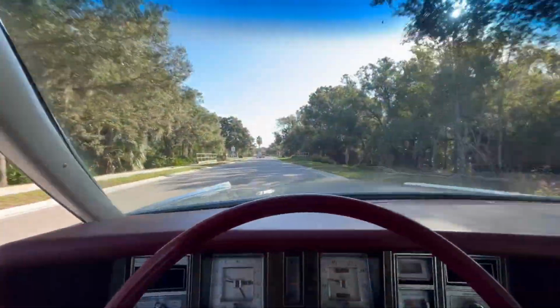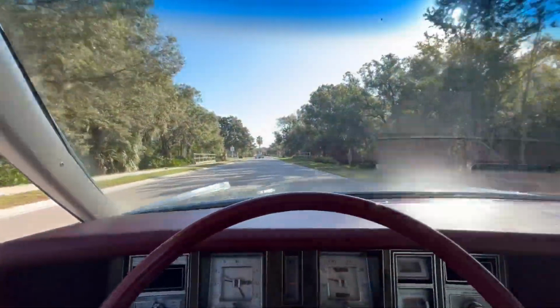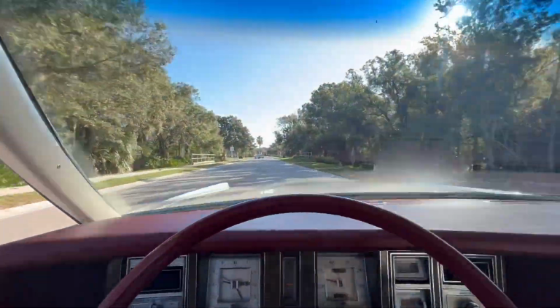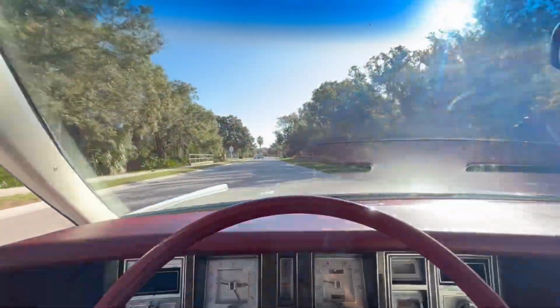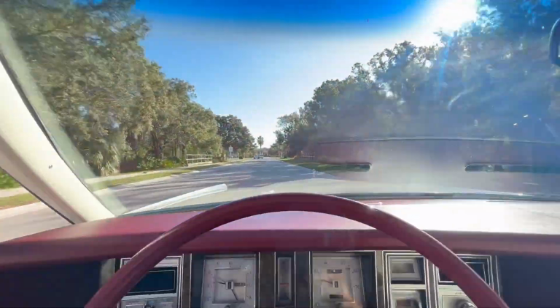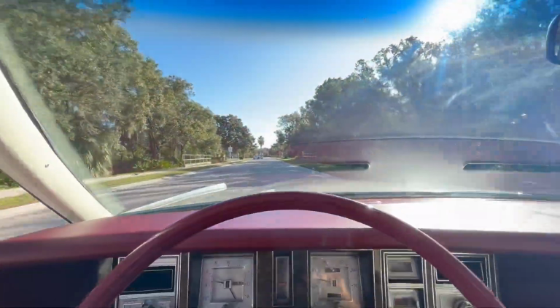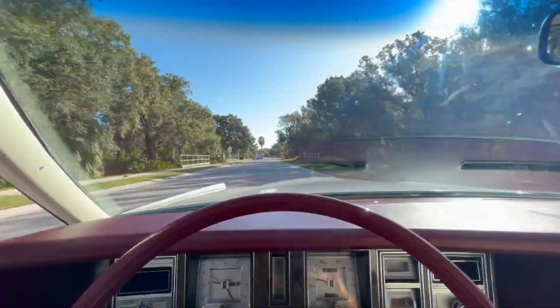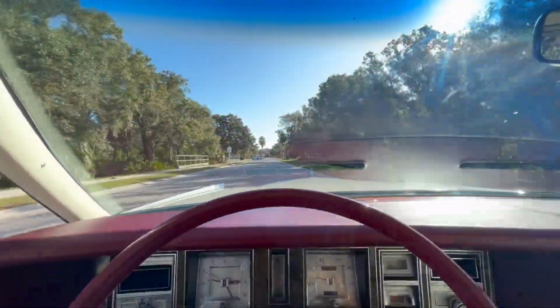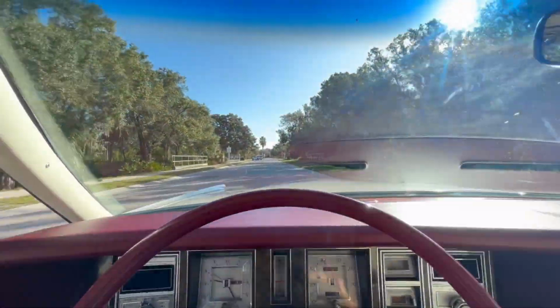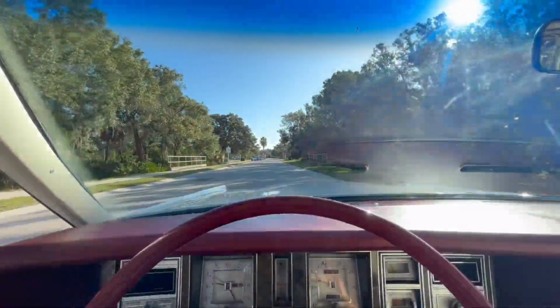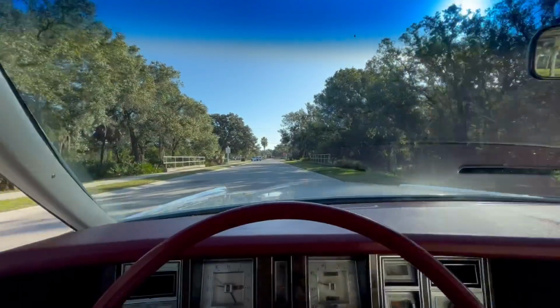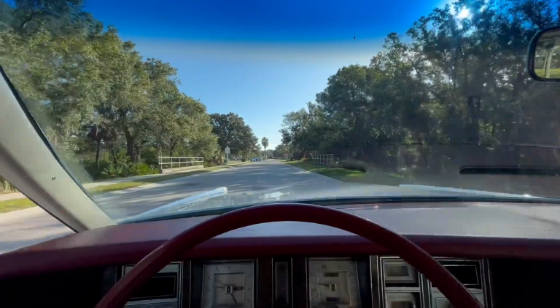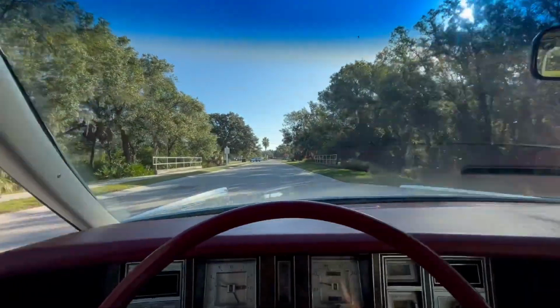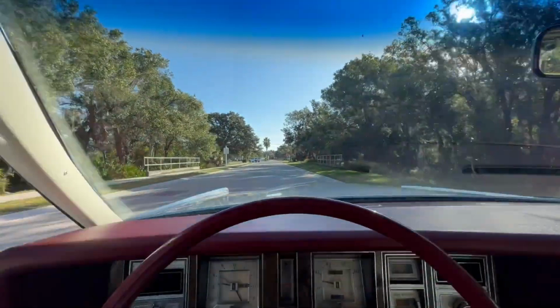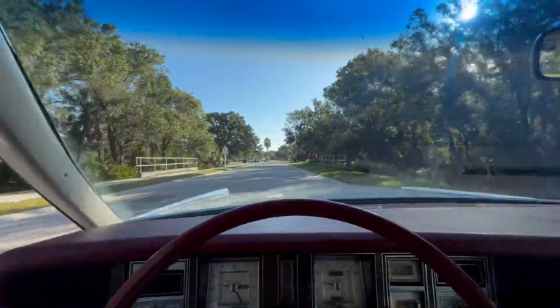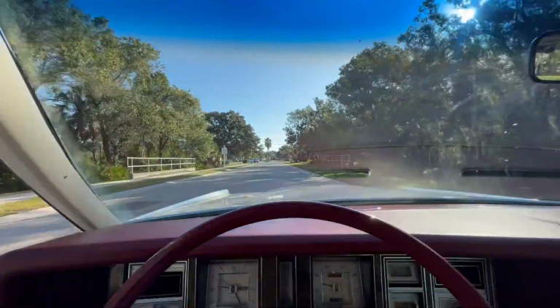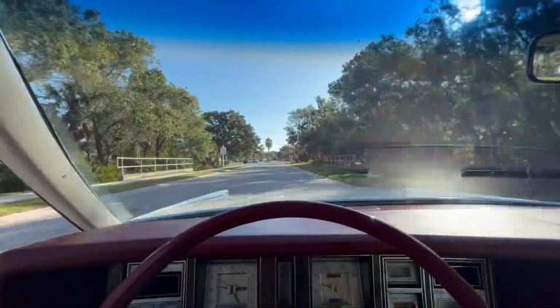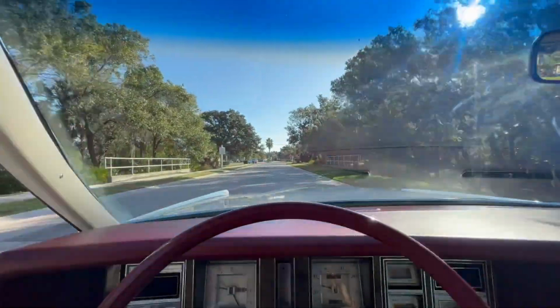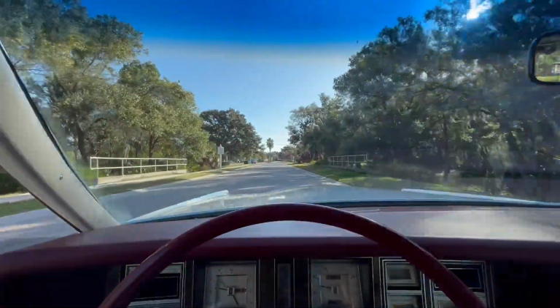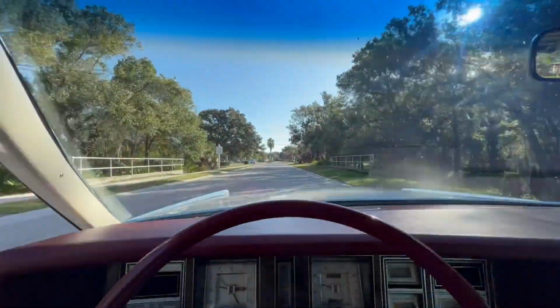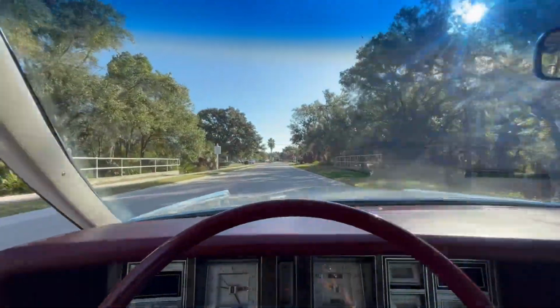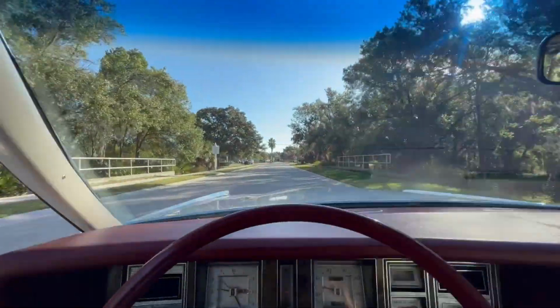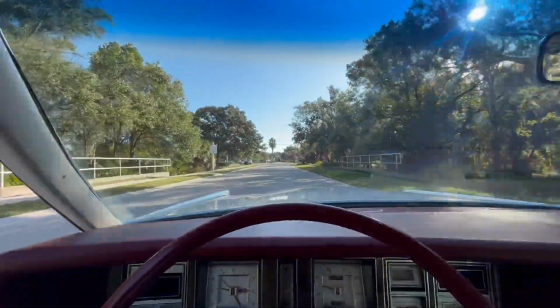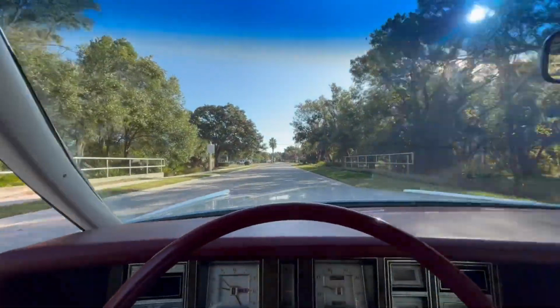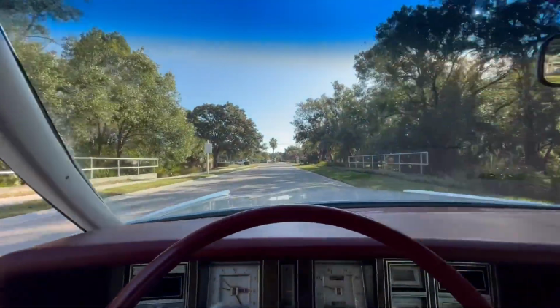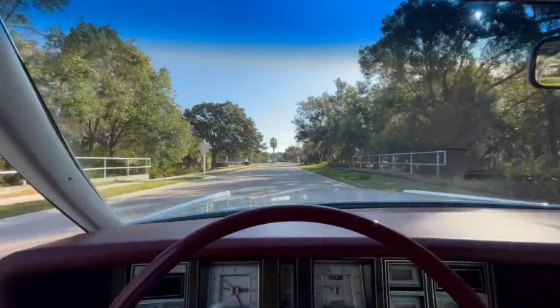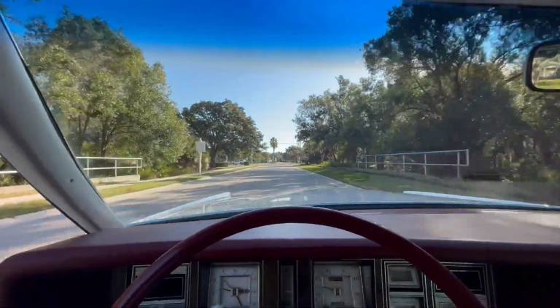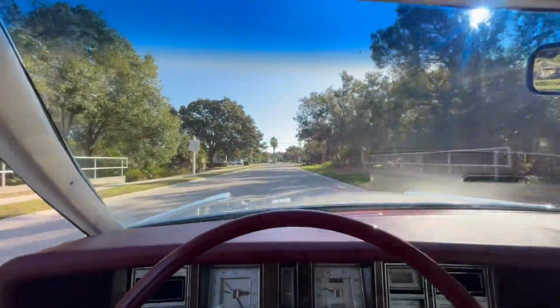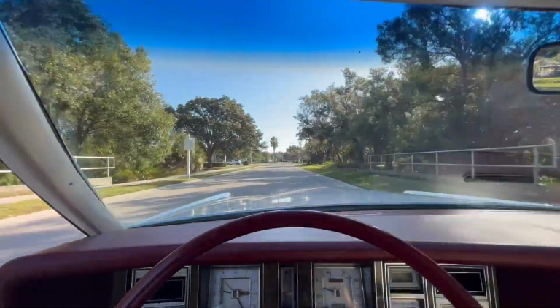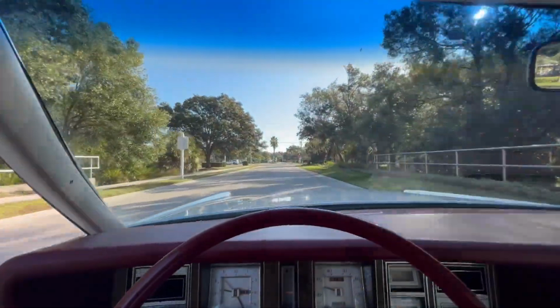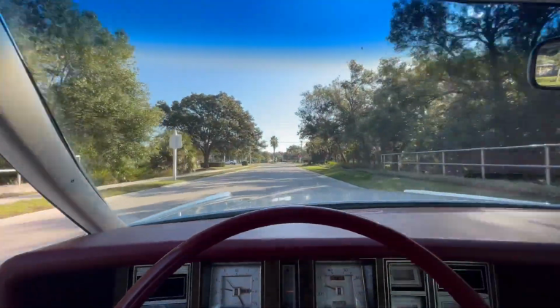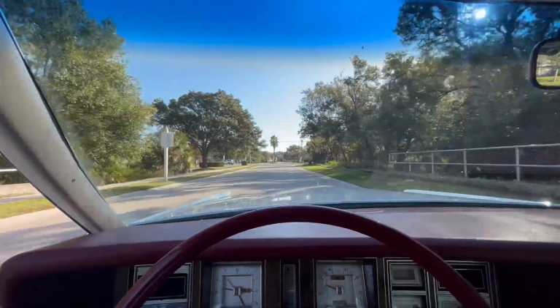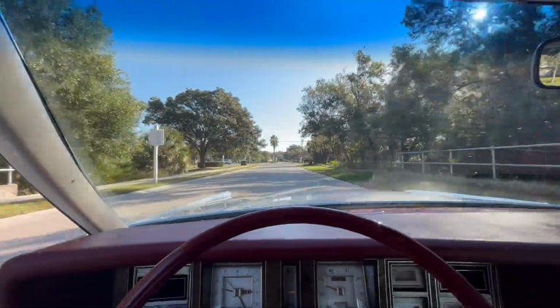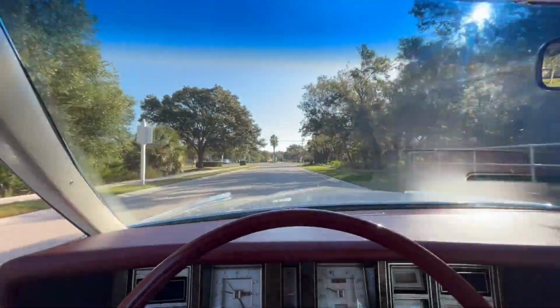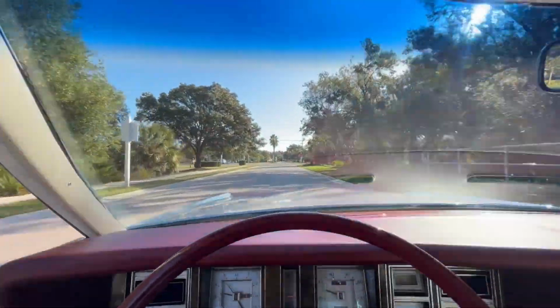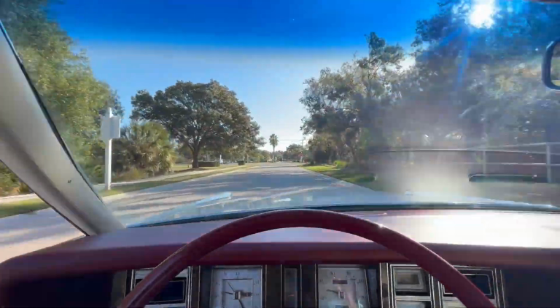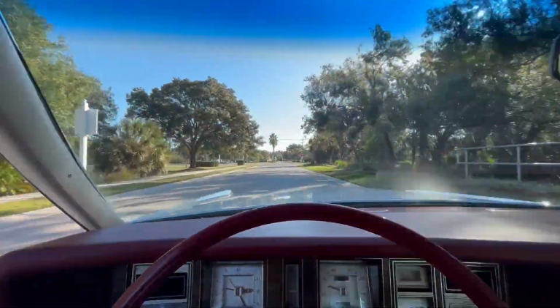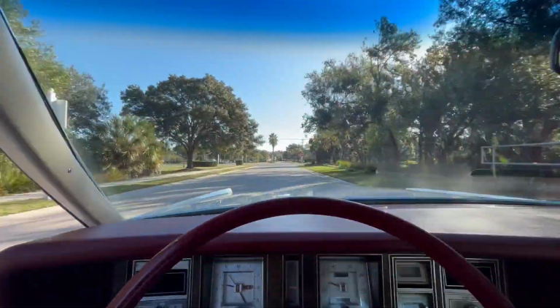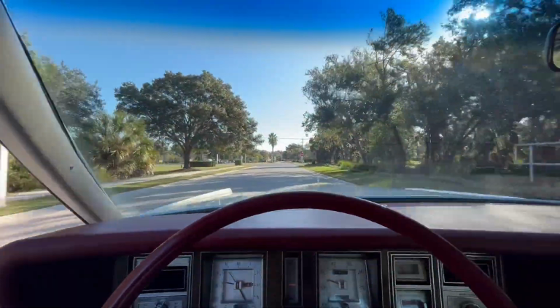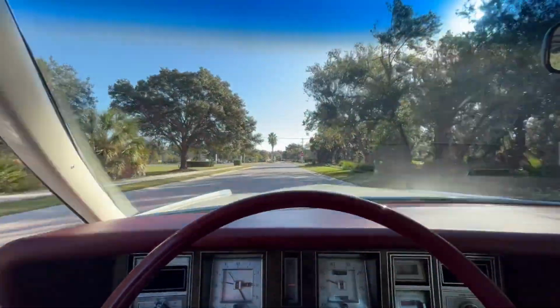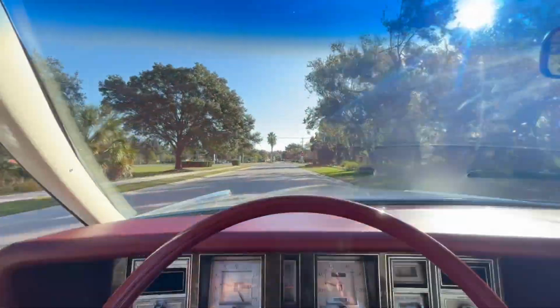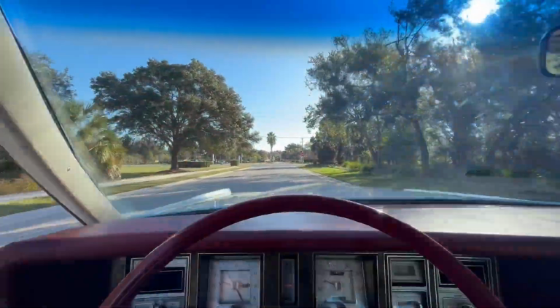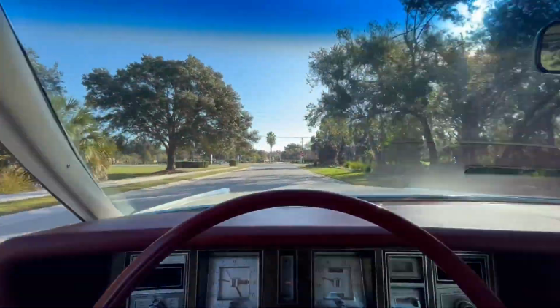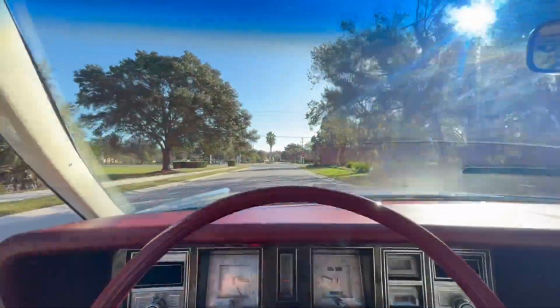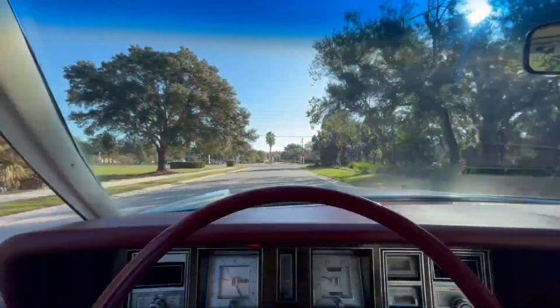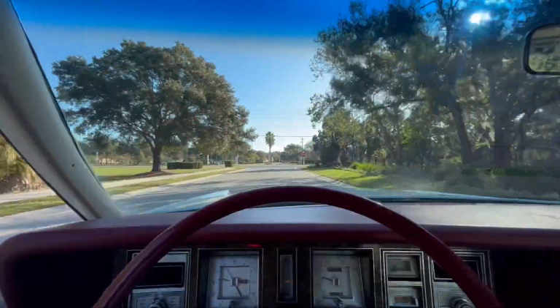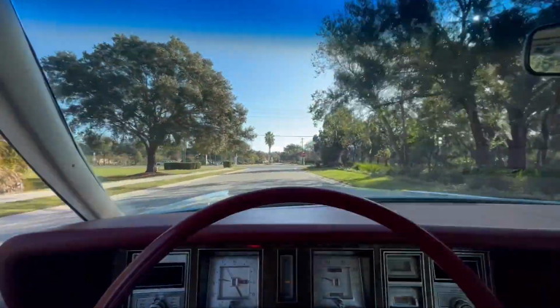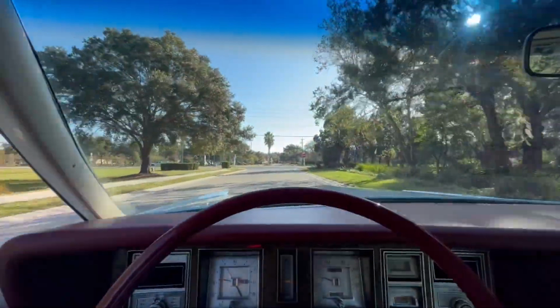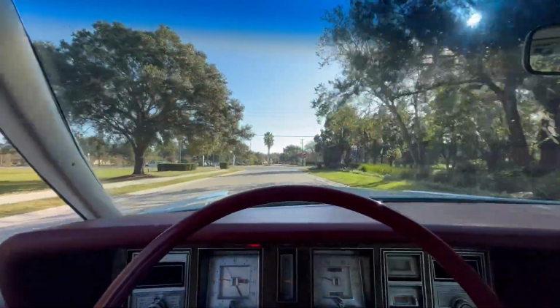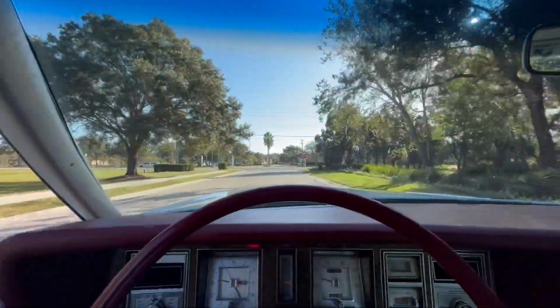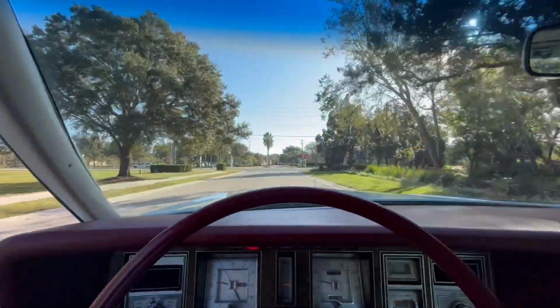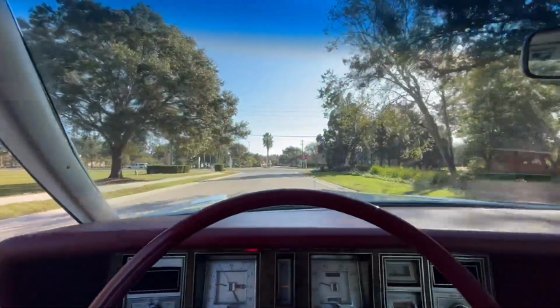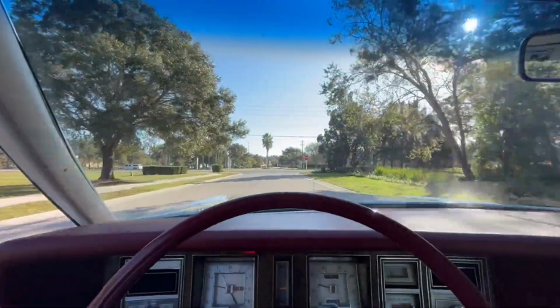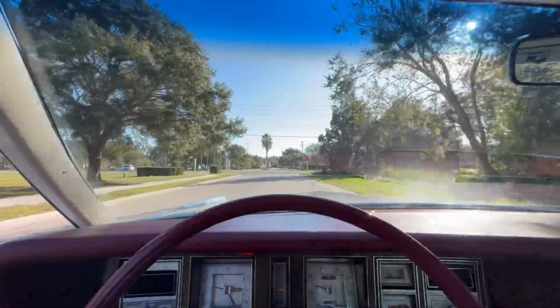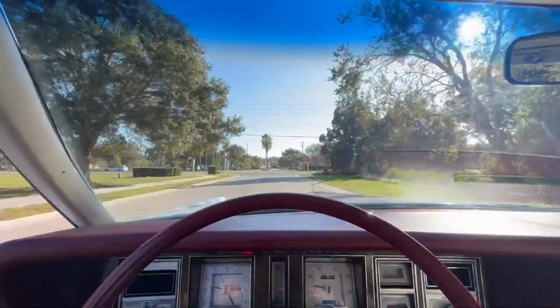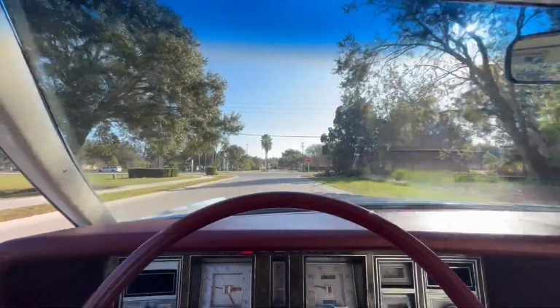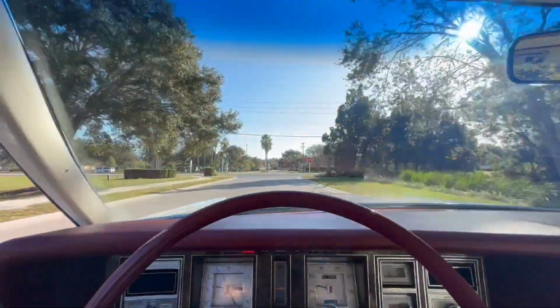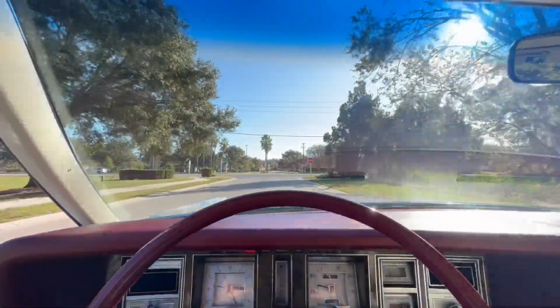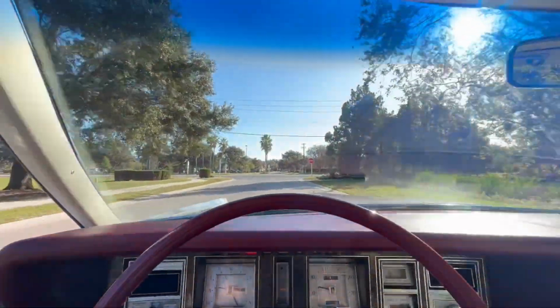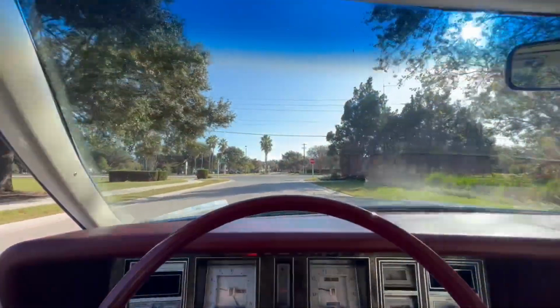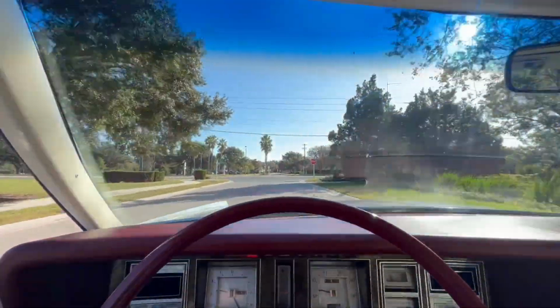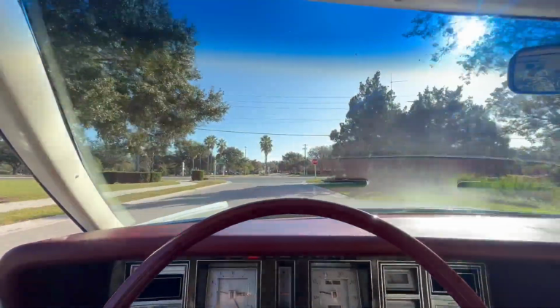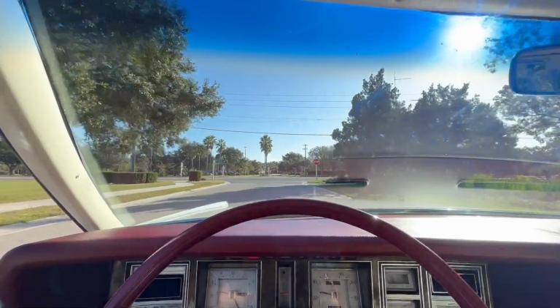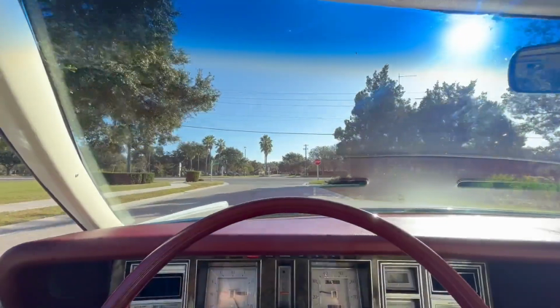She's a loaded Lincoln. We're going to get her turned around, put her on the lift, and let you guys take a look at the underneath. We'll see you there.